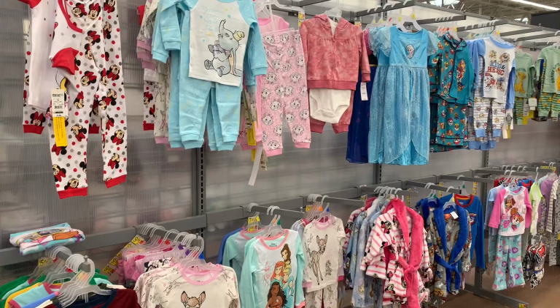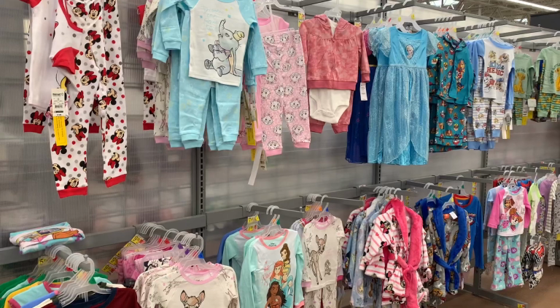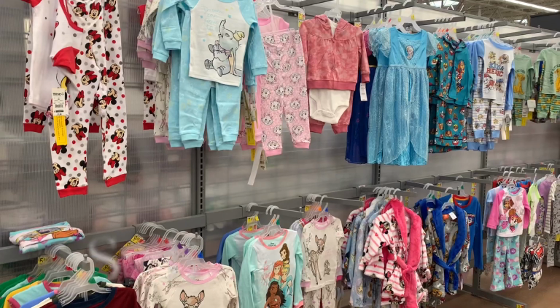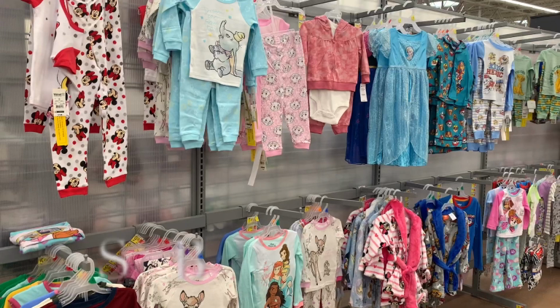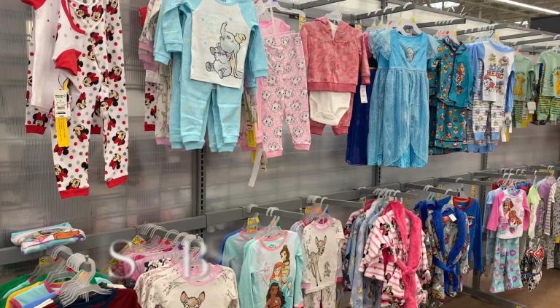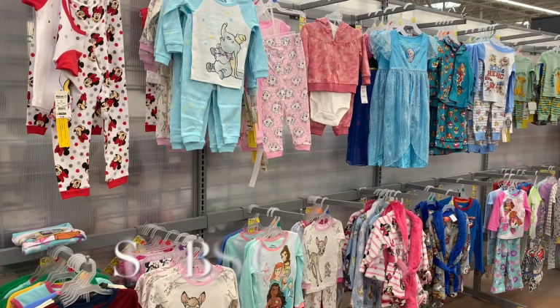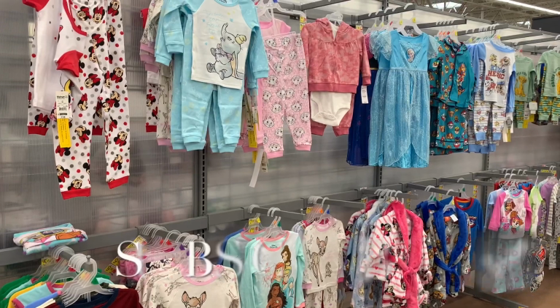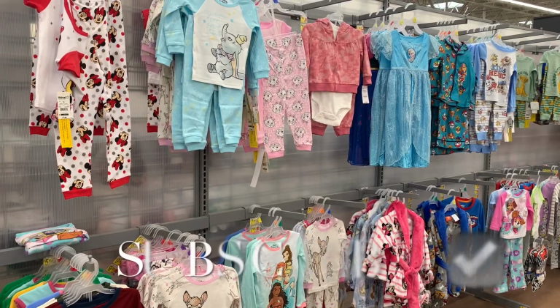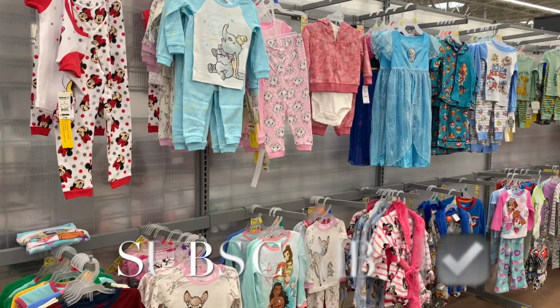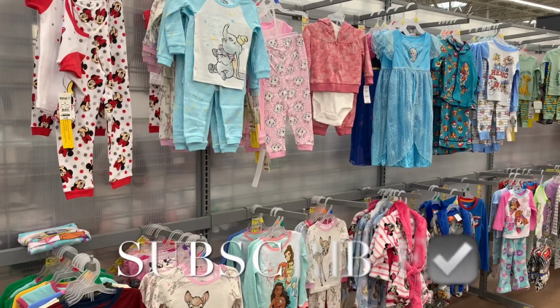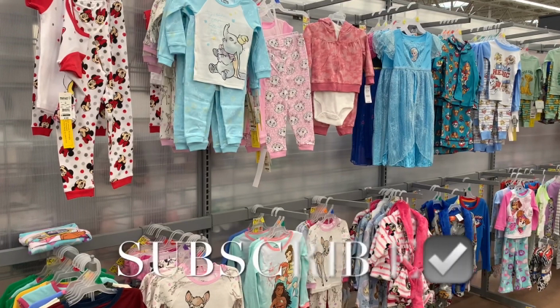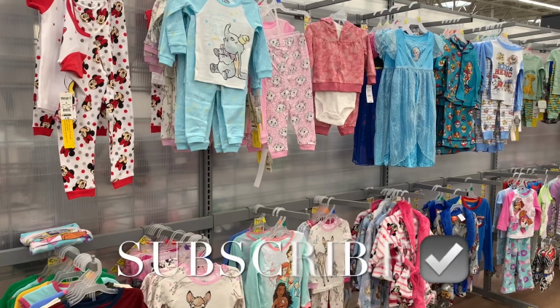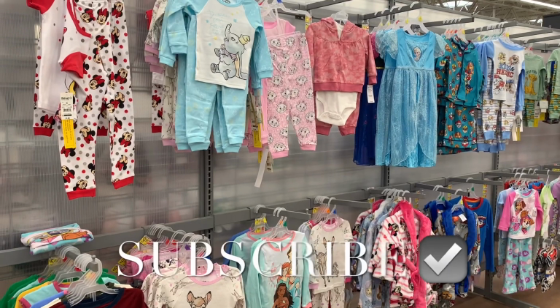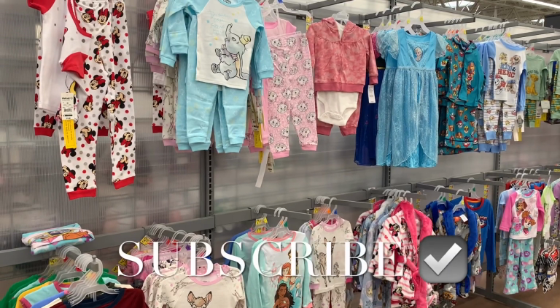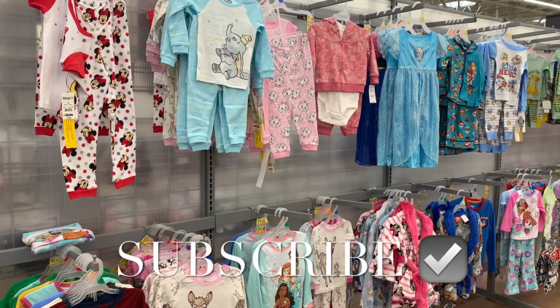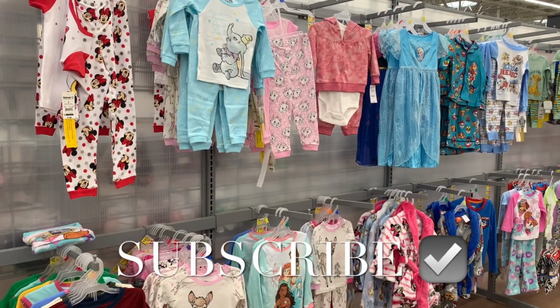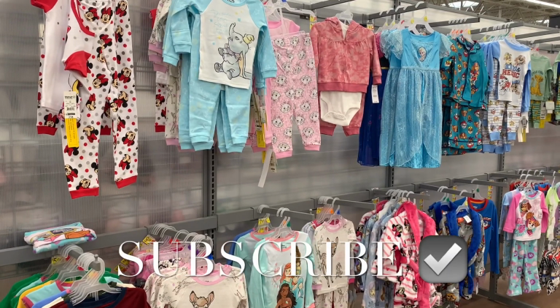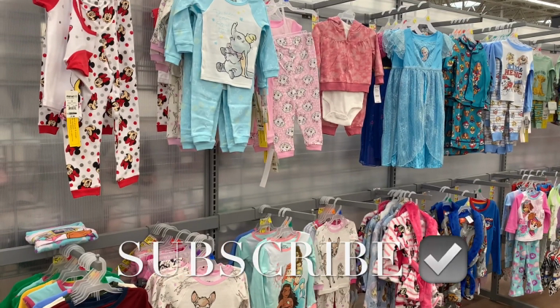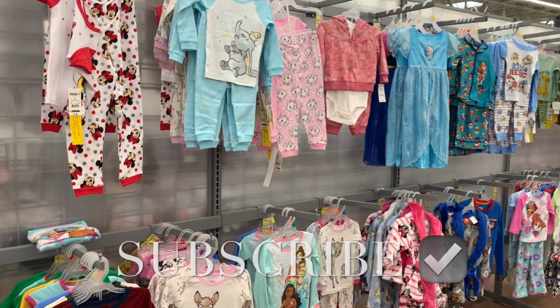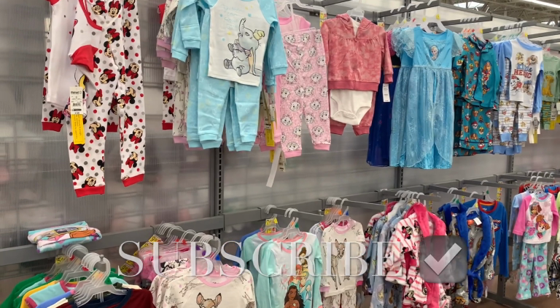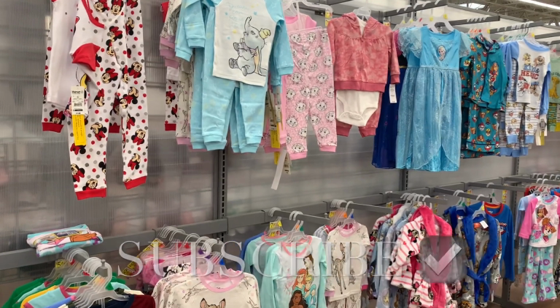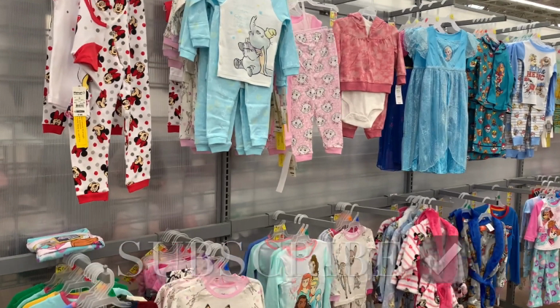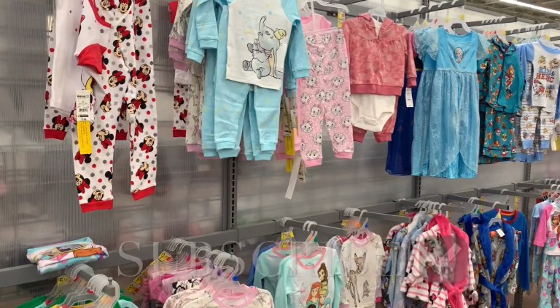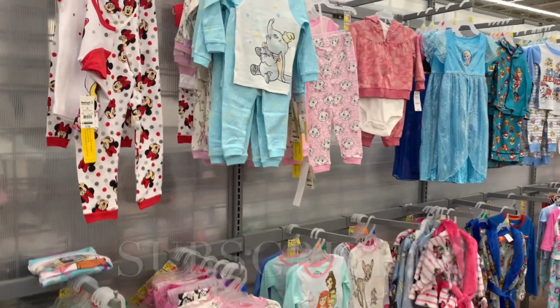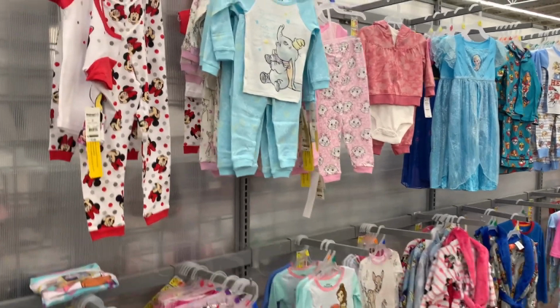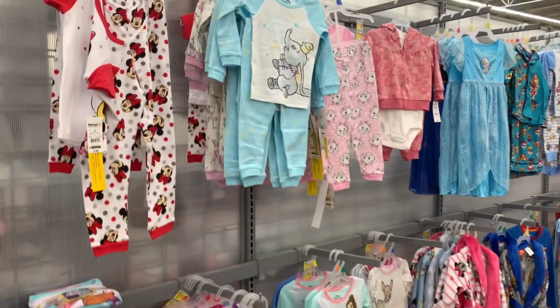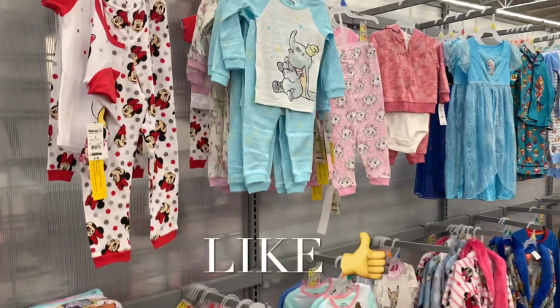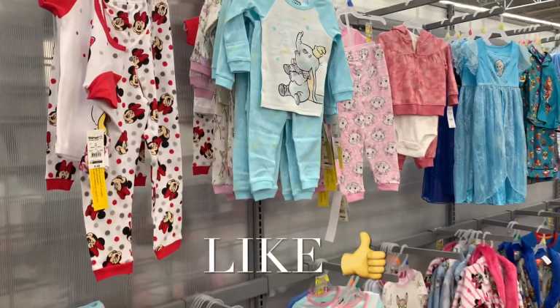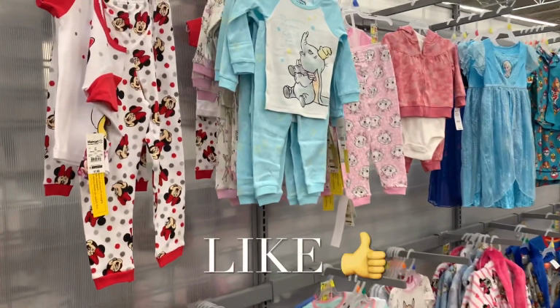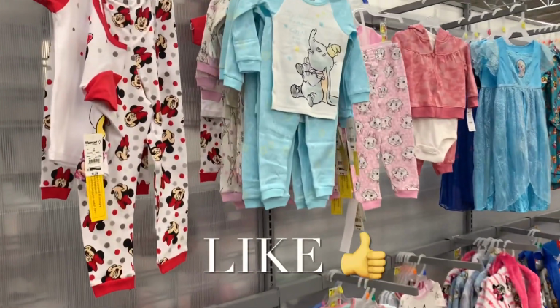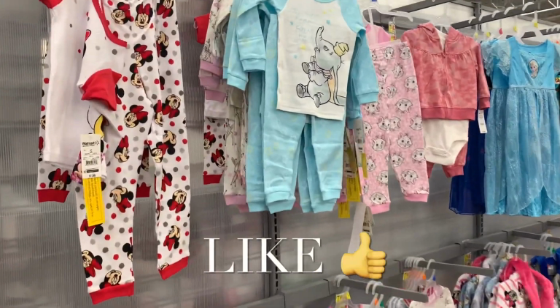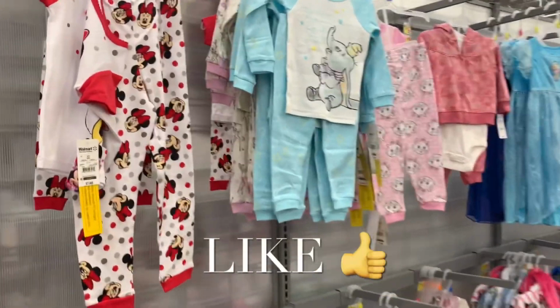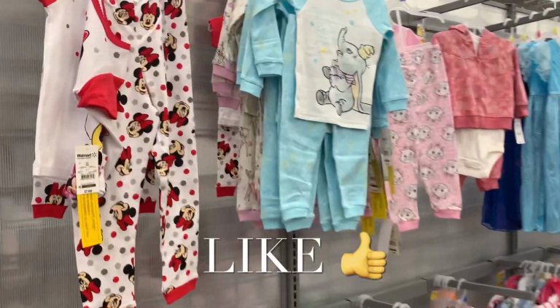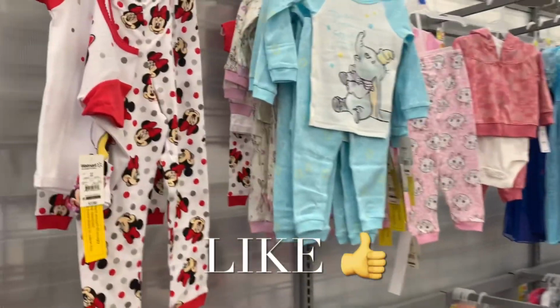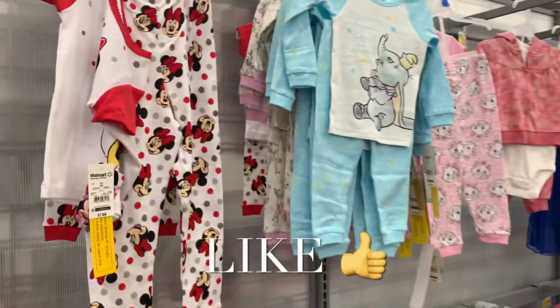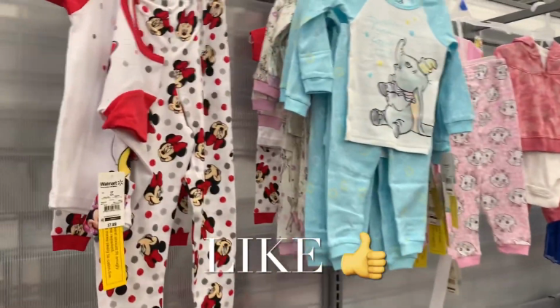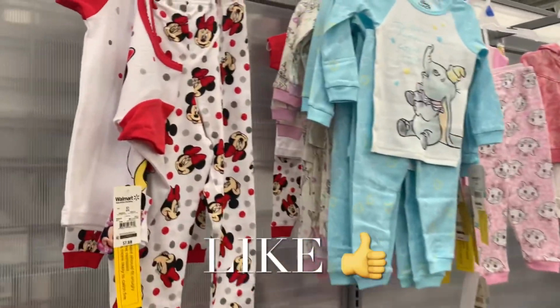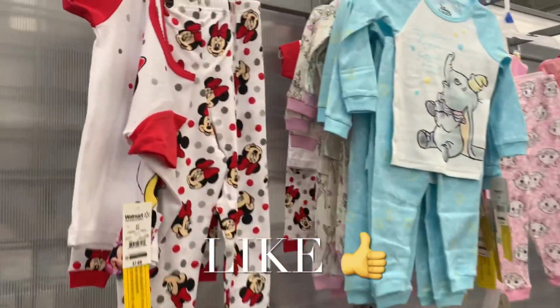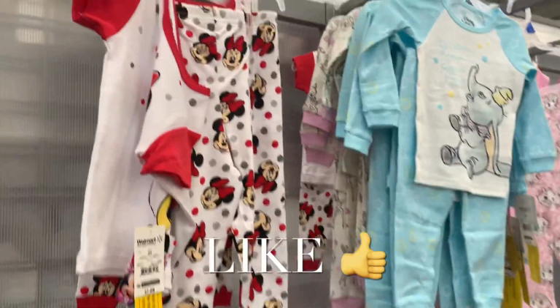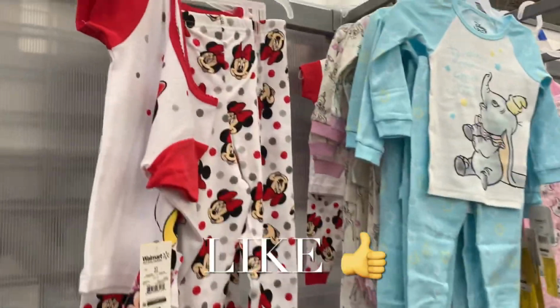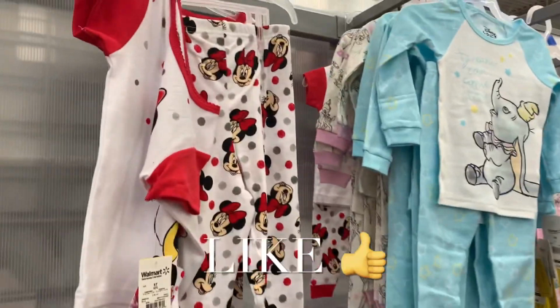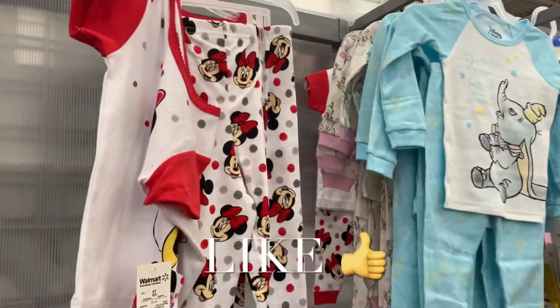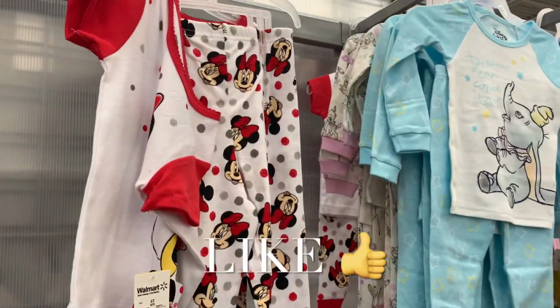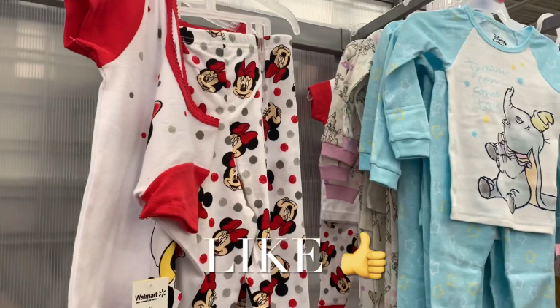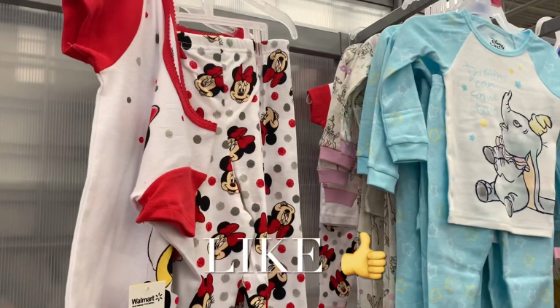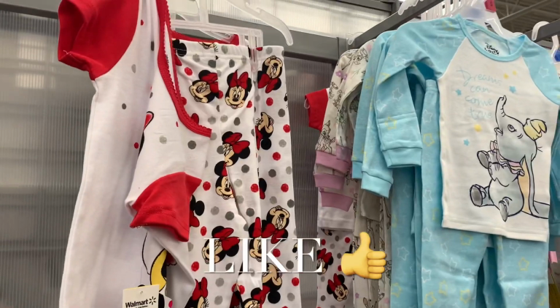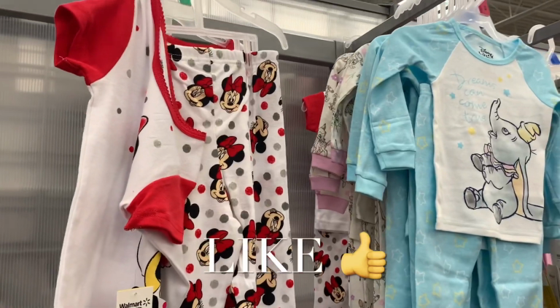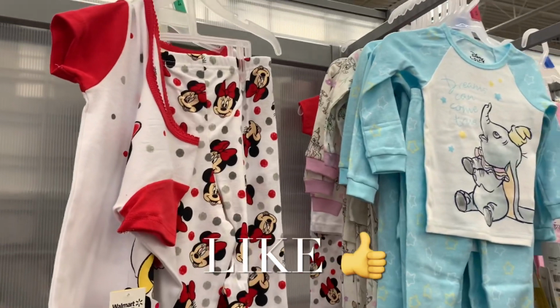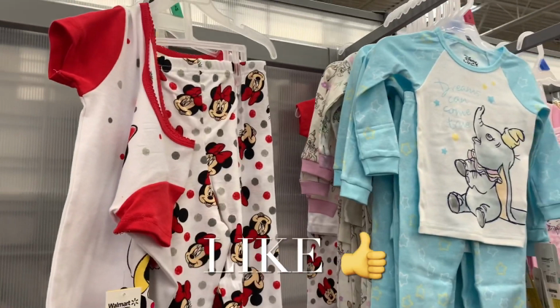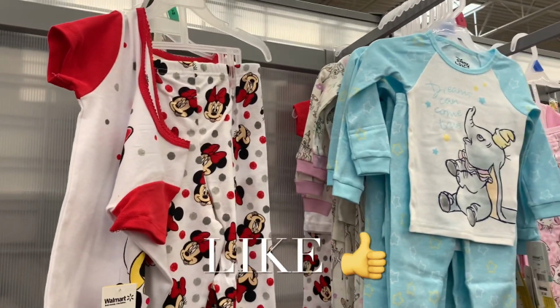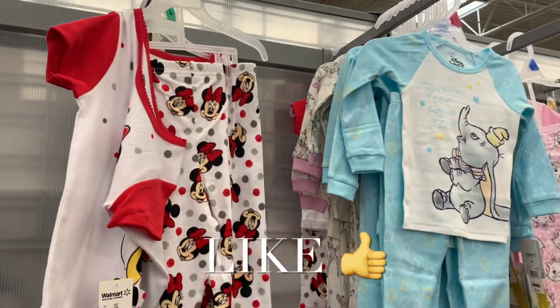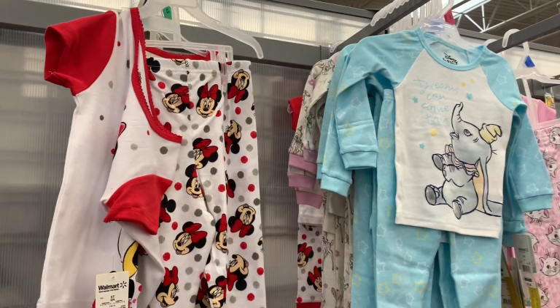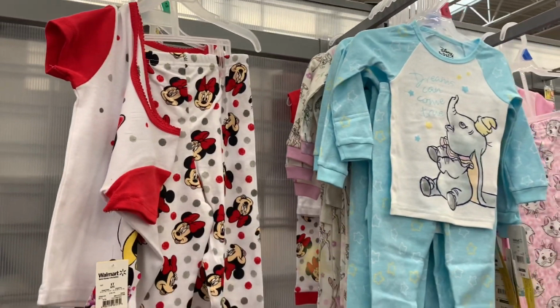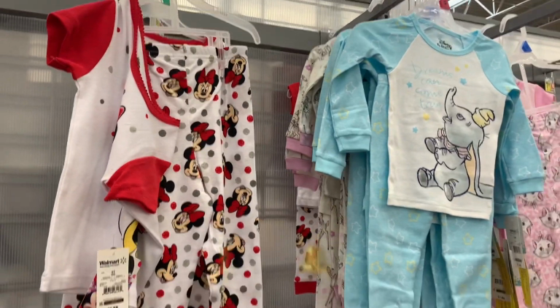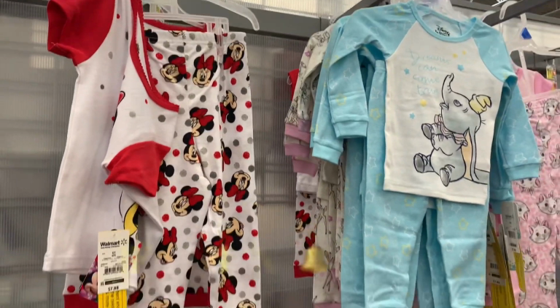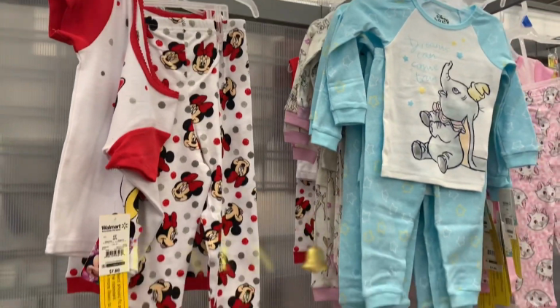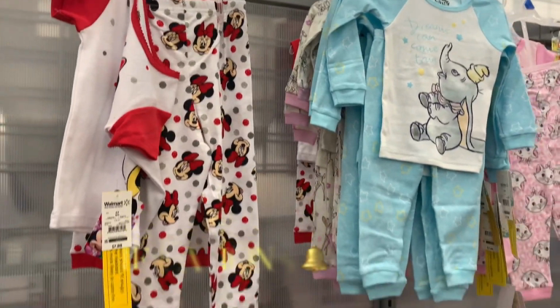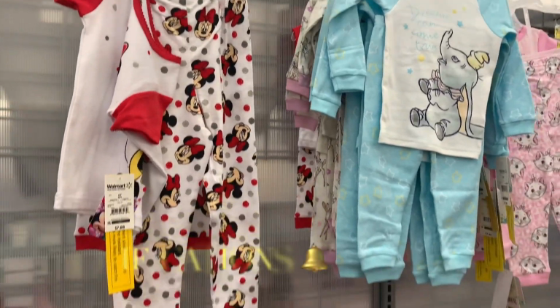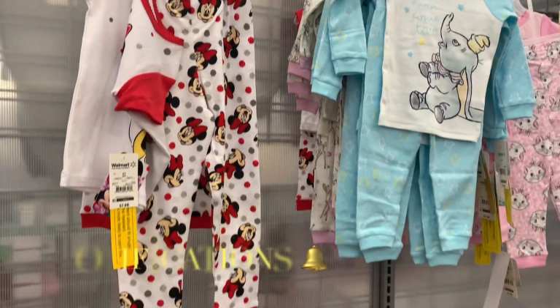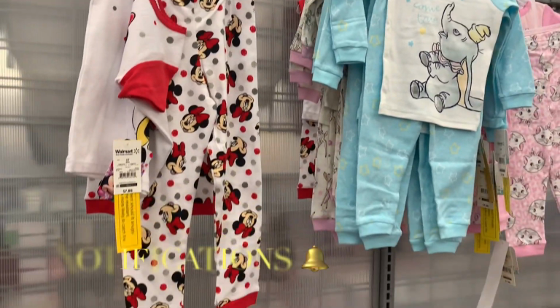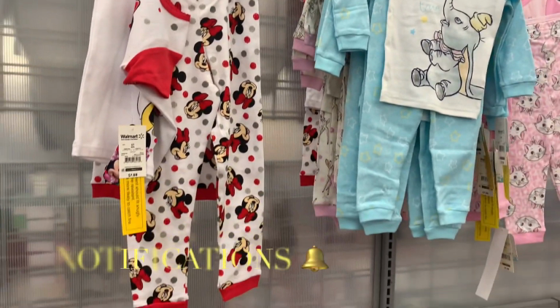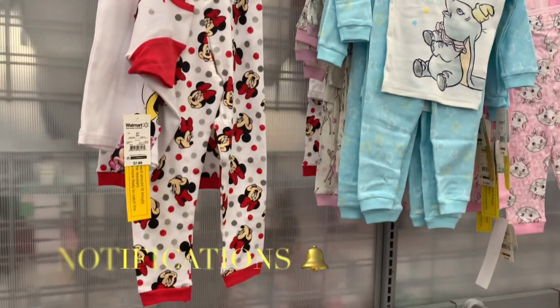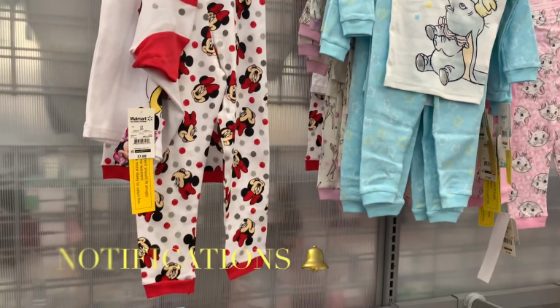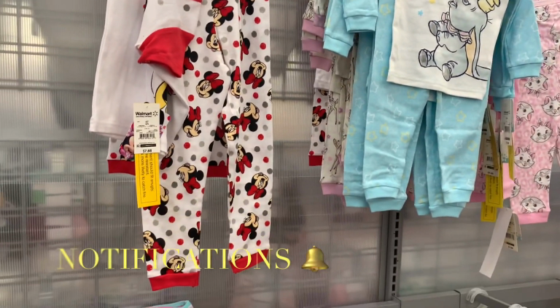Welcome back to my channel. I'm at Walmart and I wanted to see what was new in the baby and toddler section. They actually have some new things.